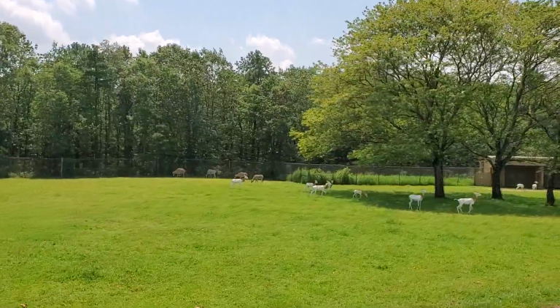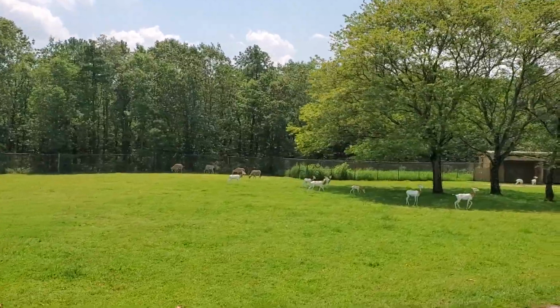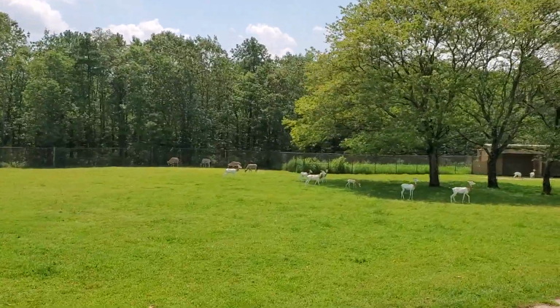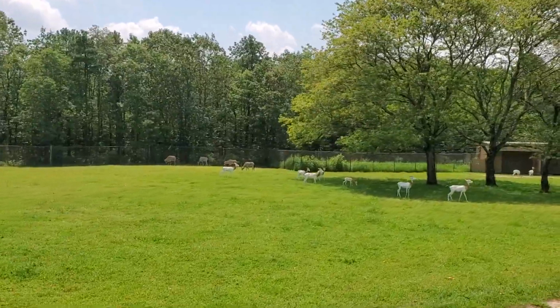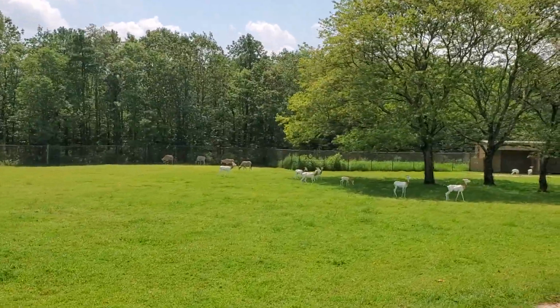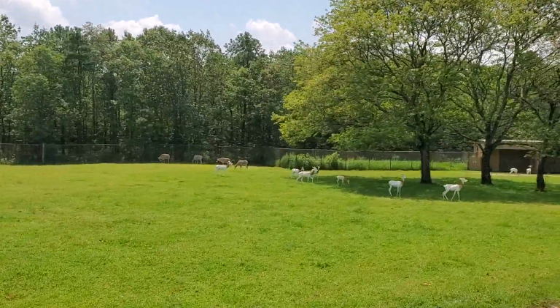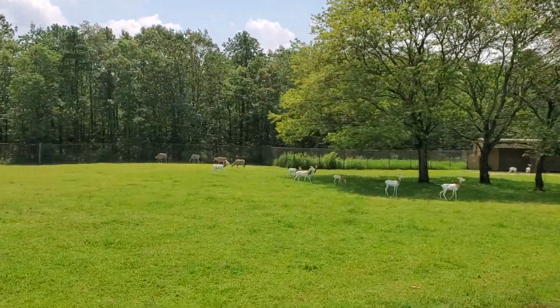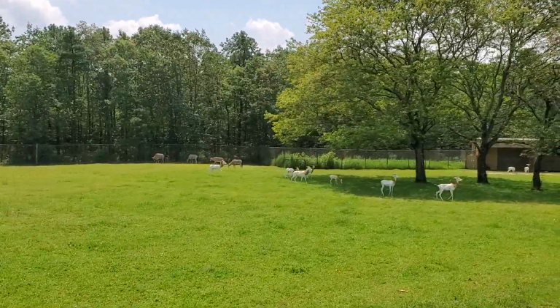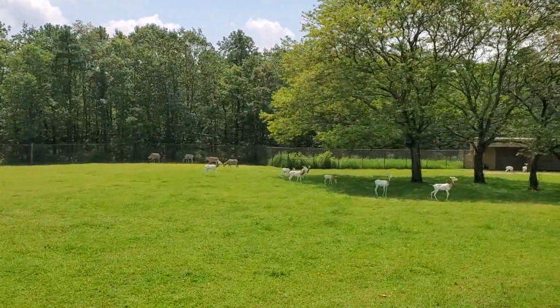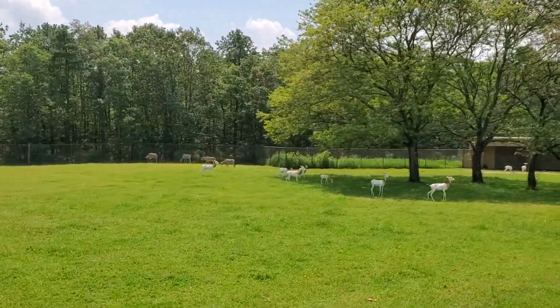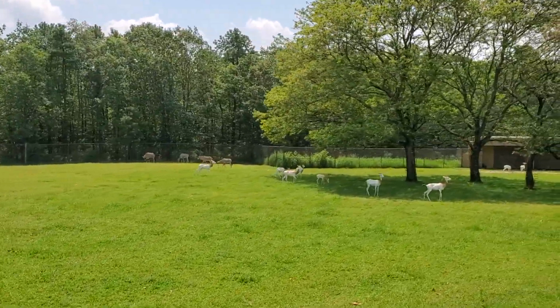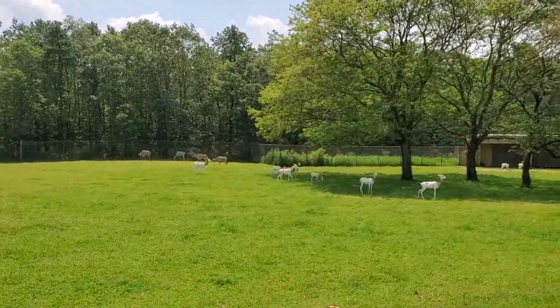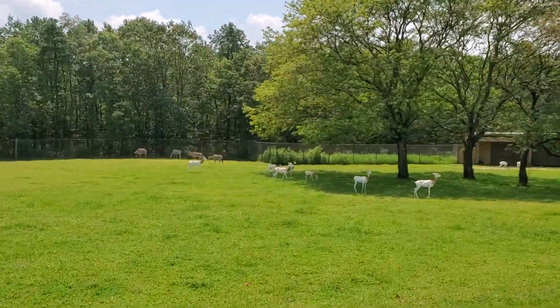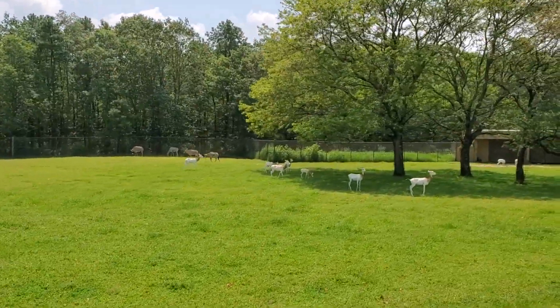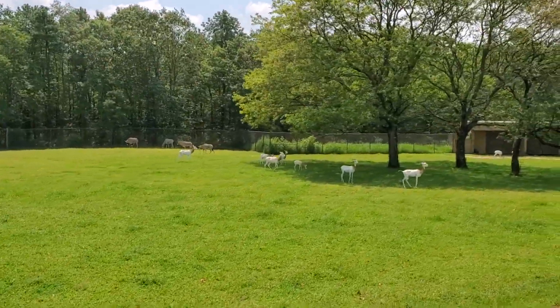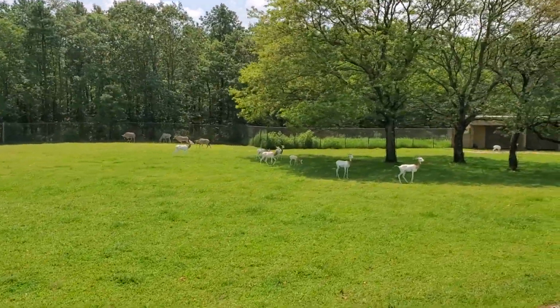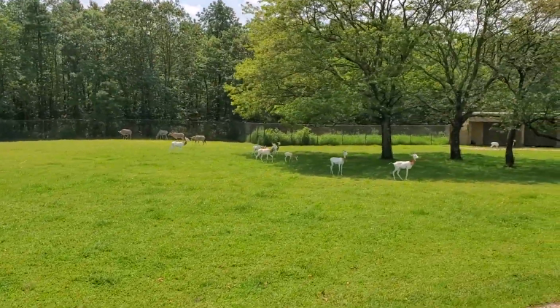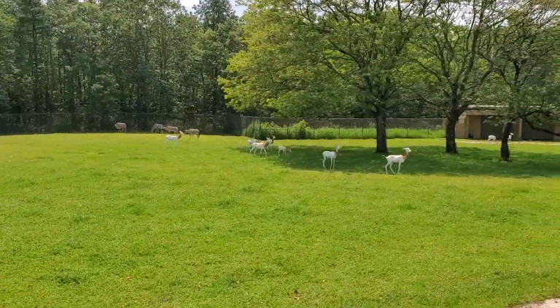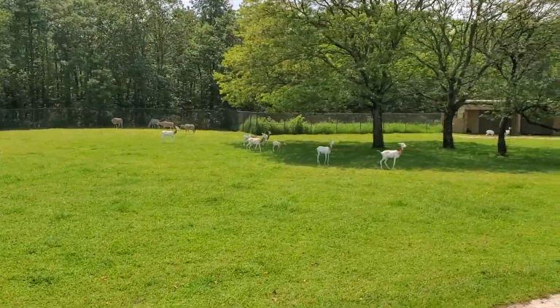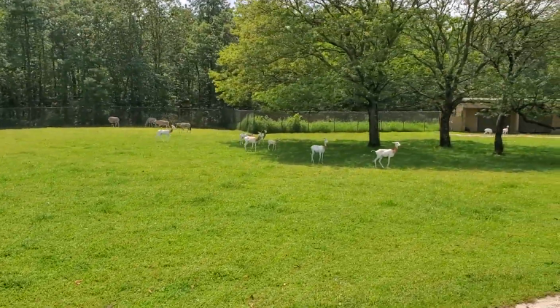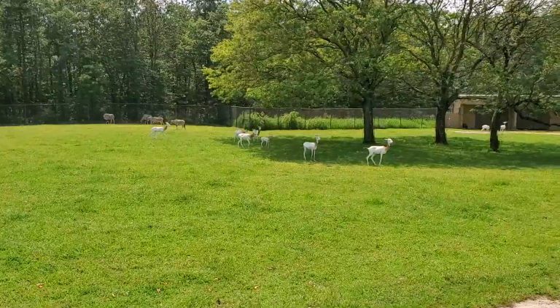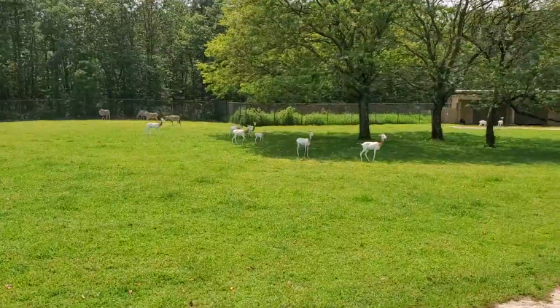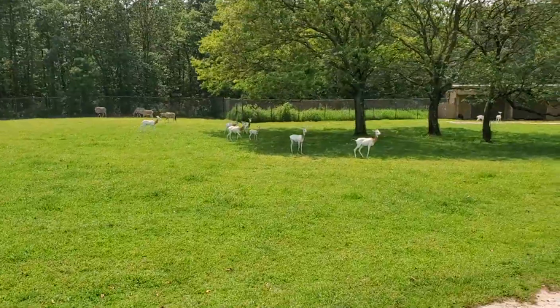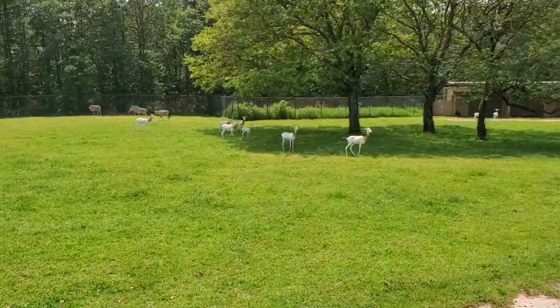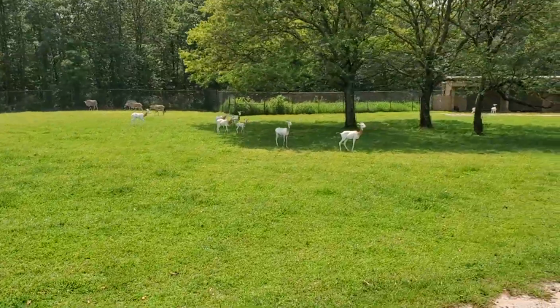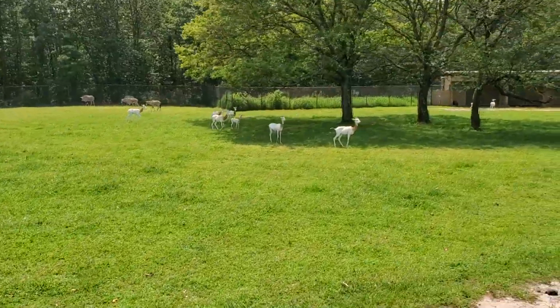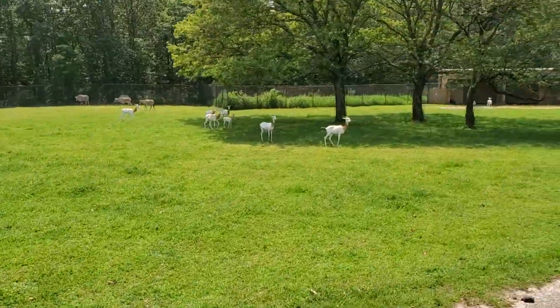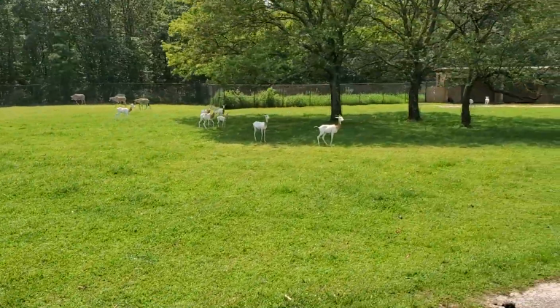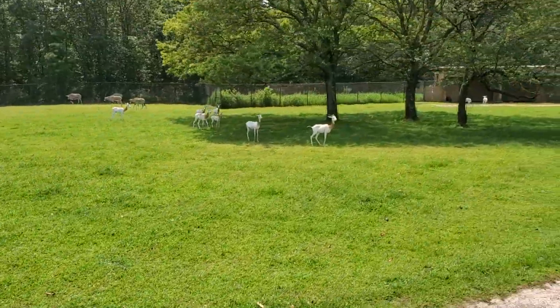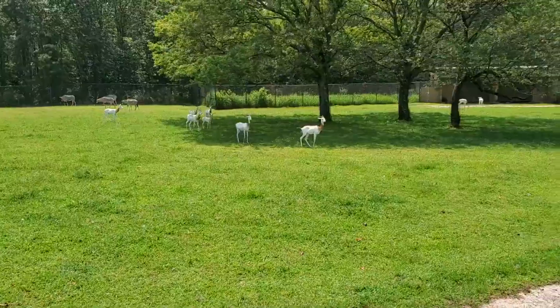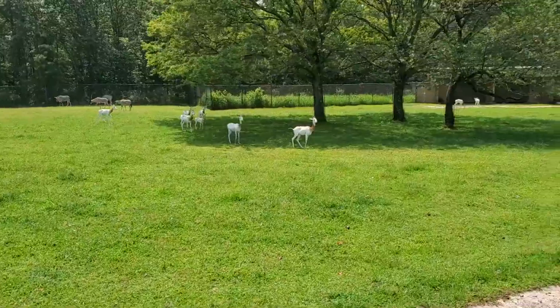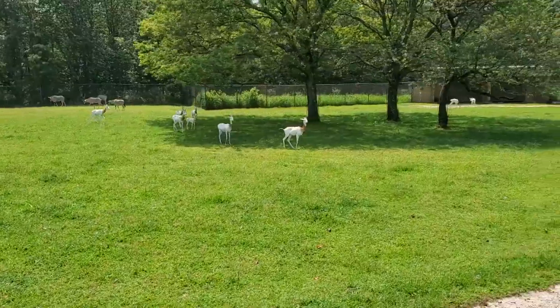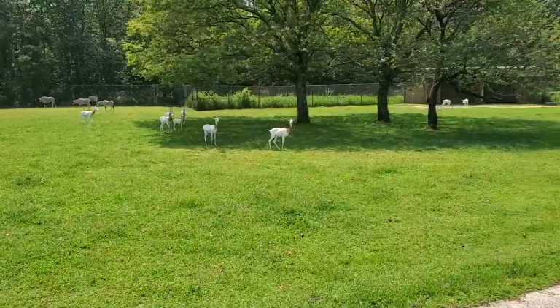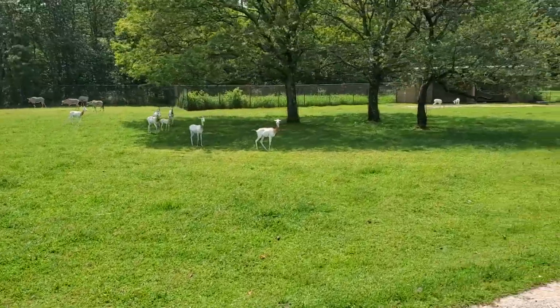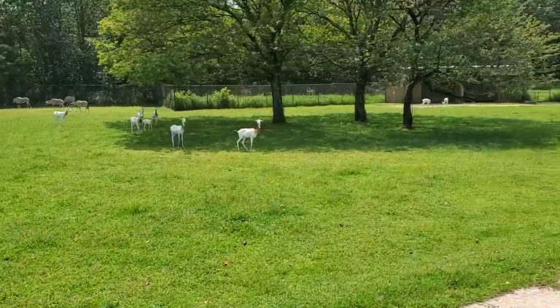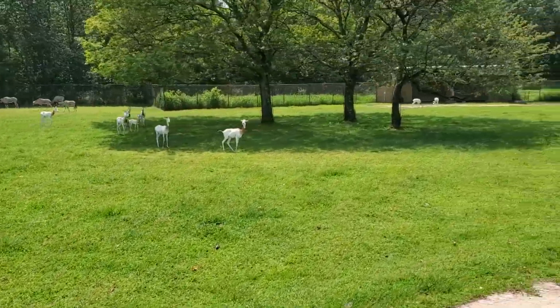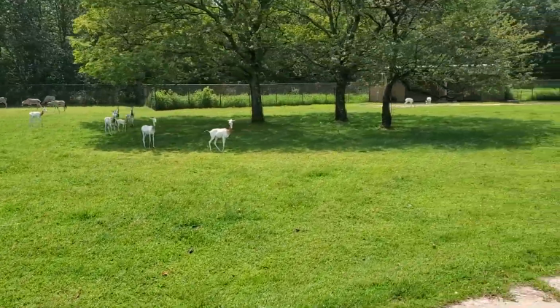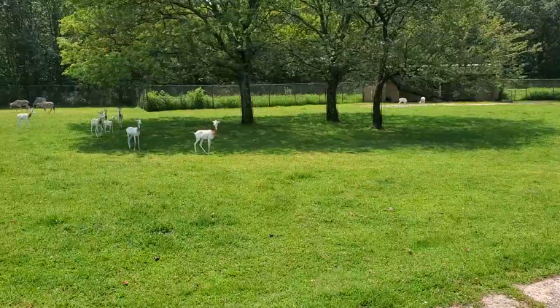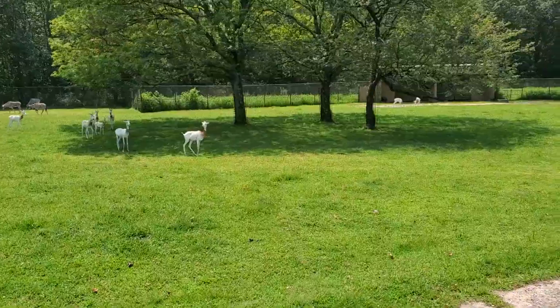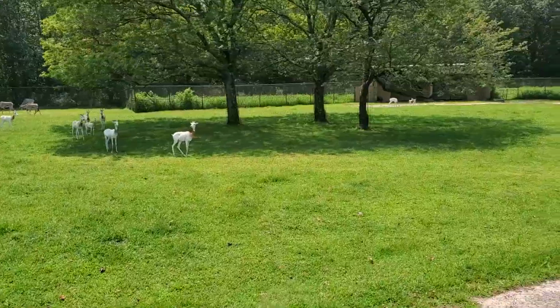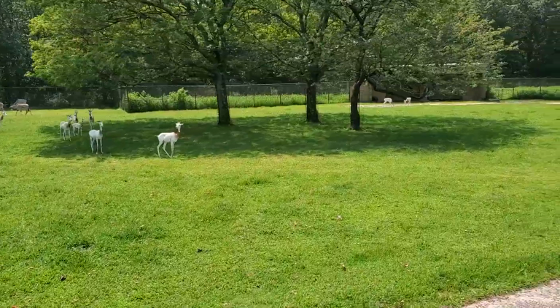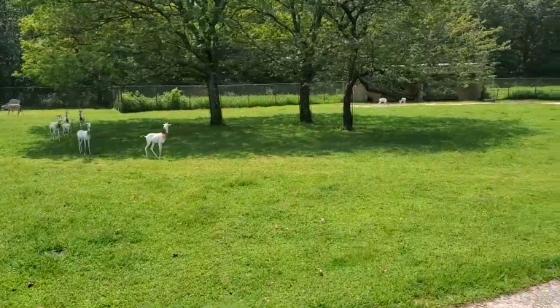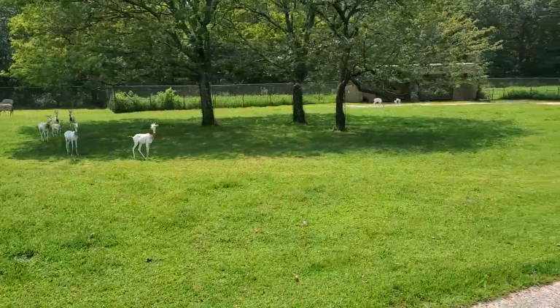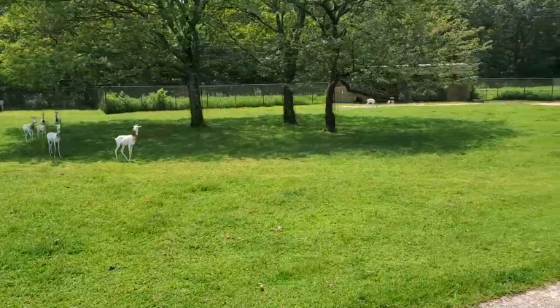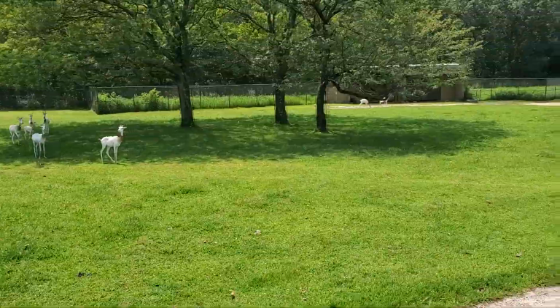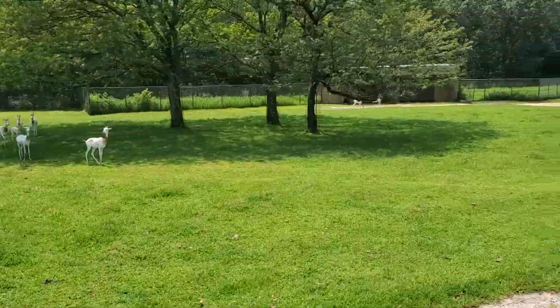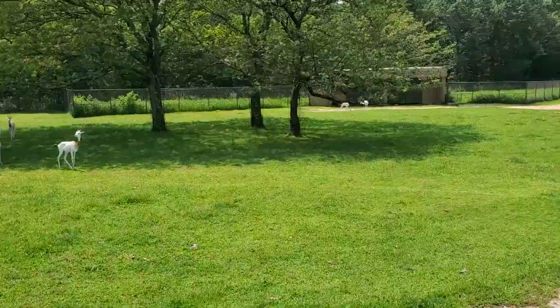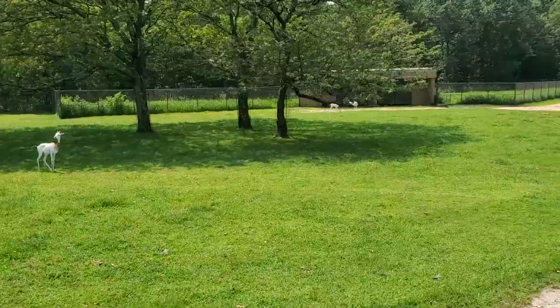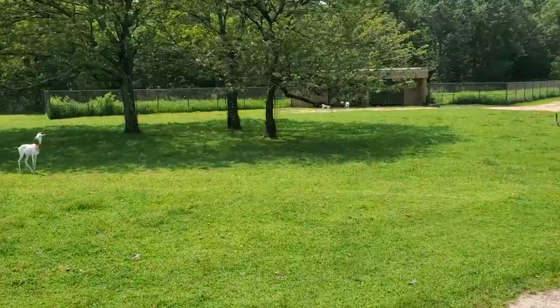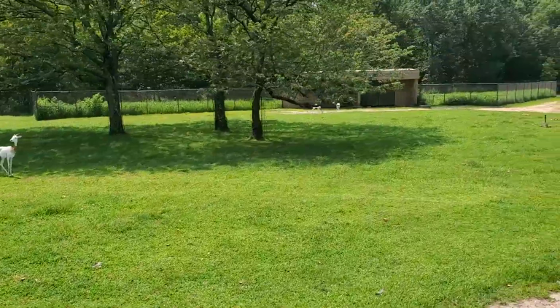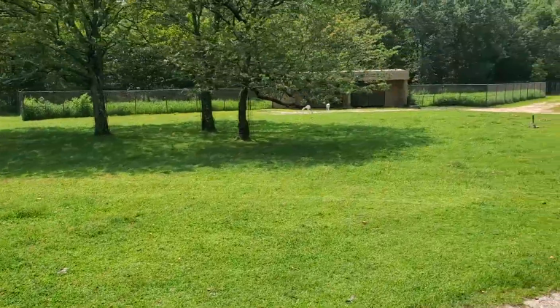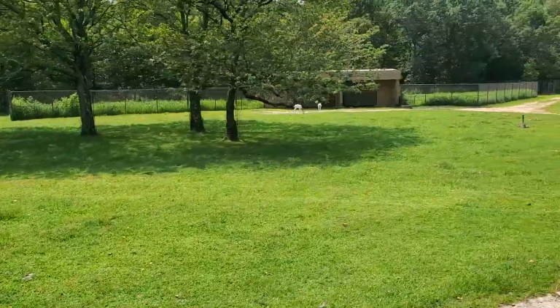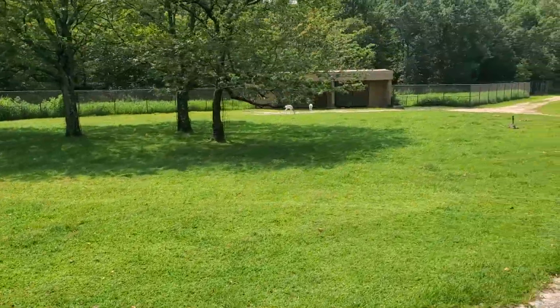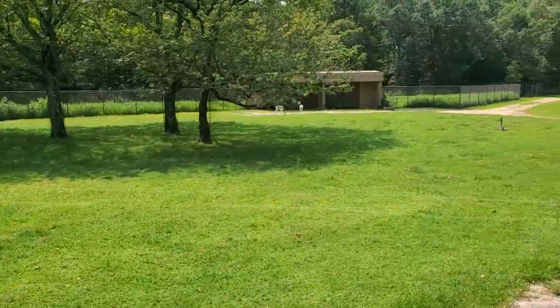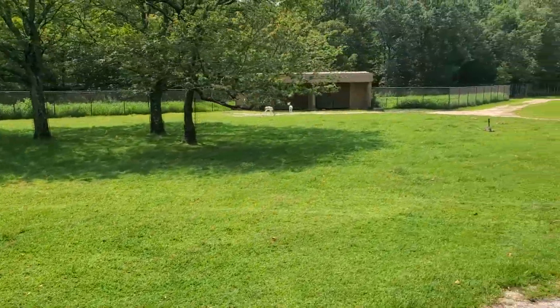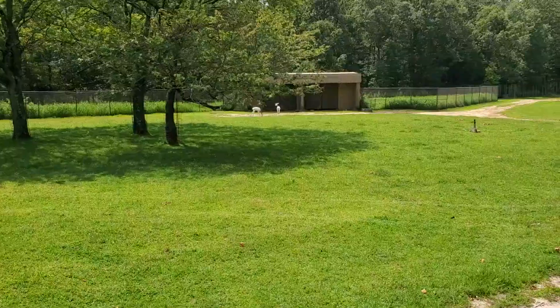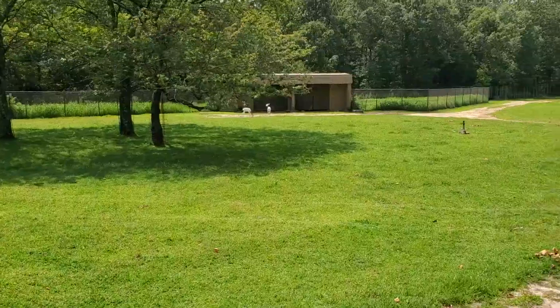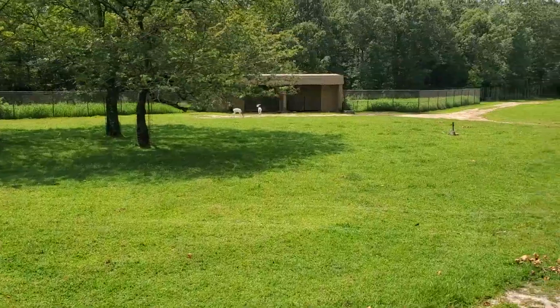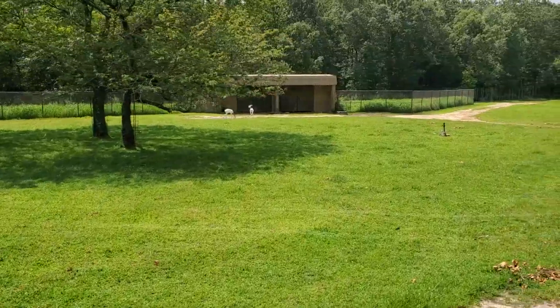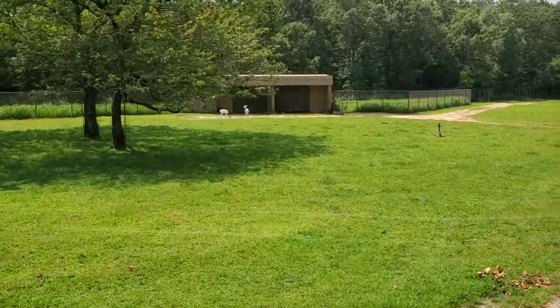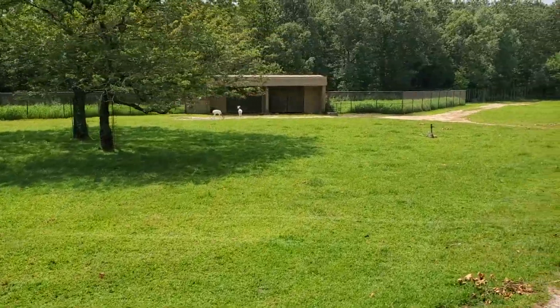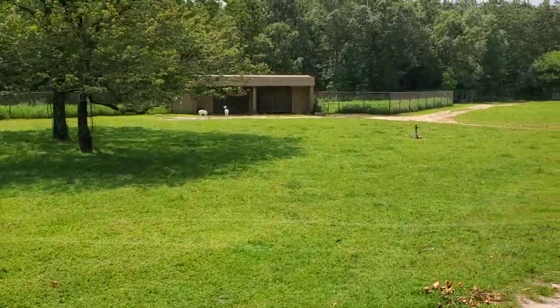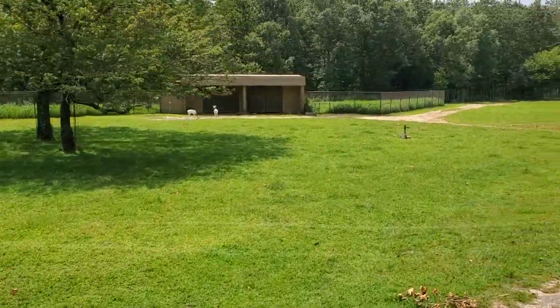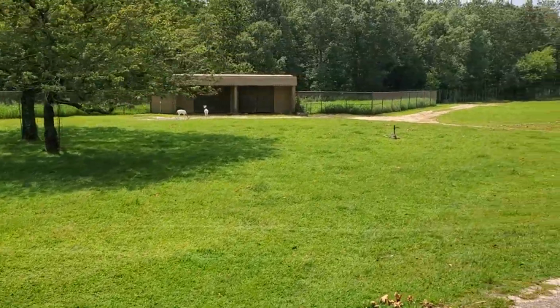The dama gazelle and the waterbuck are on both left sides. The dama gazelle are the white-coated ones — they're the largest of the gazelle species.